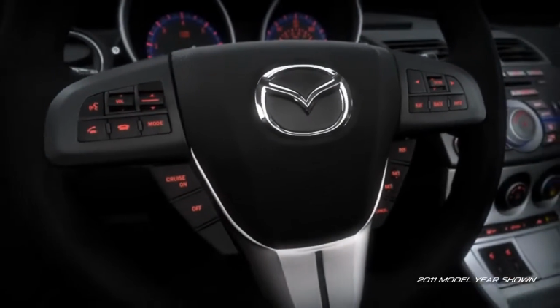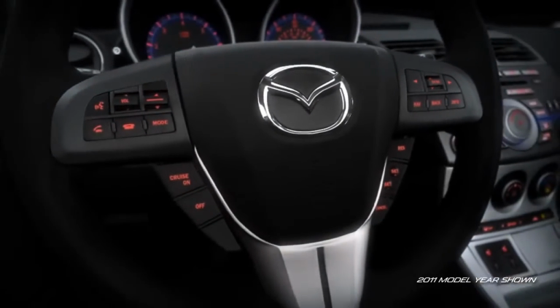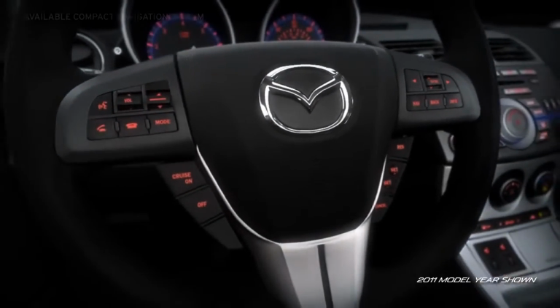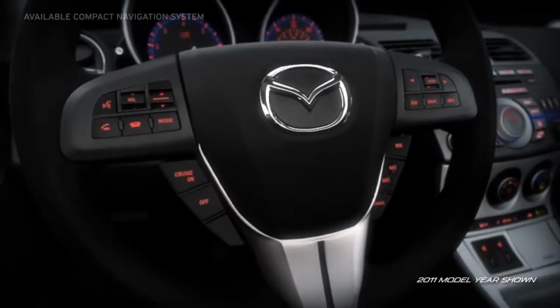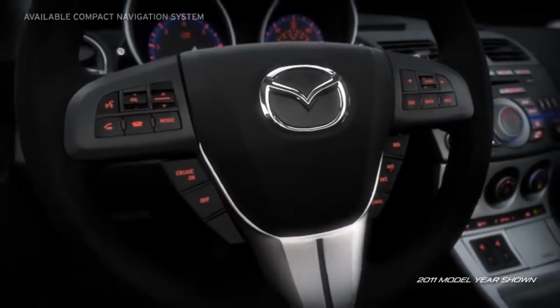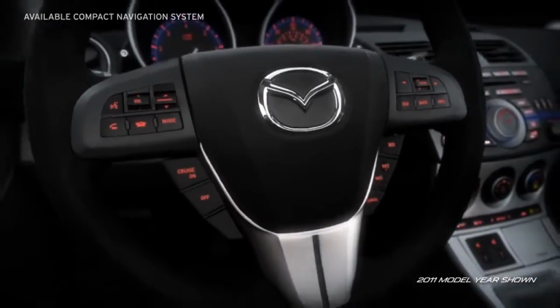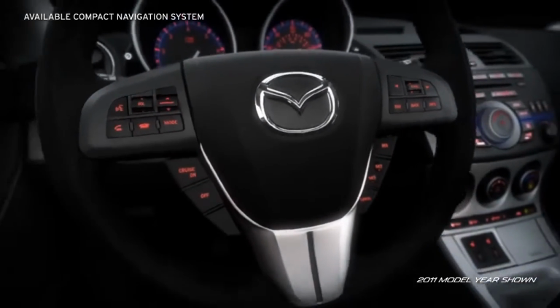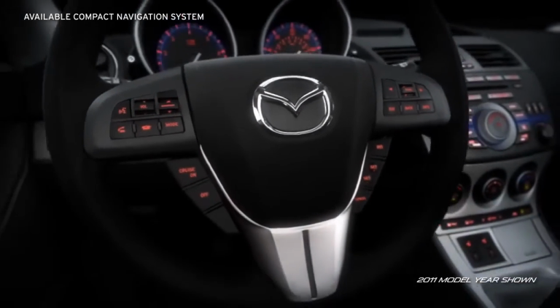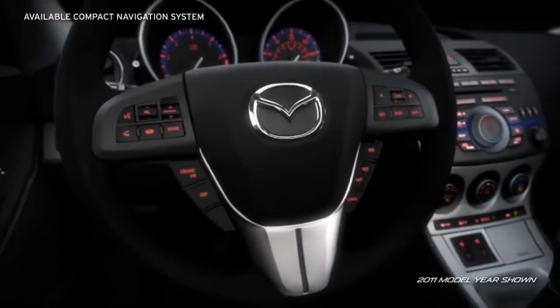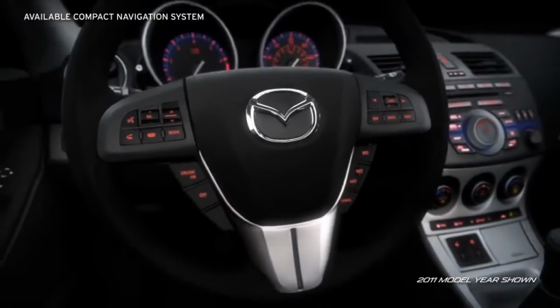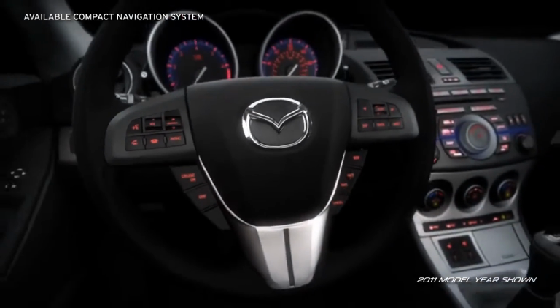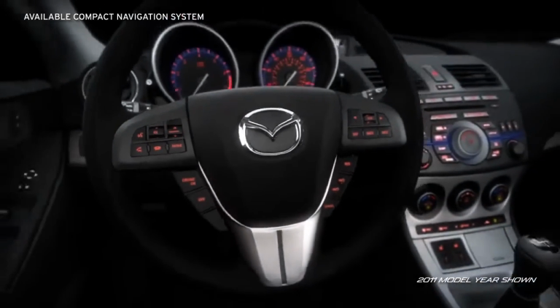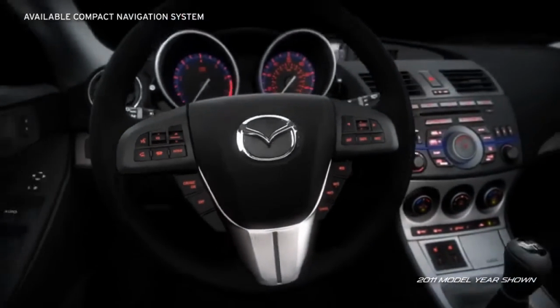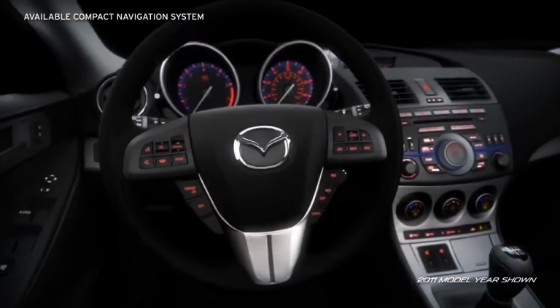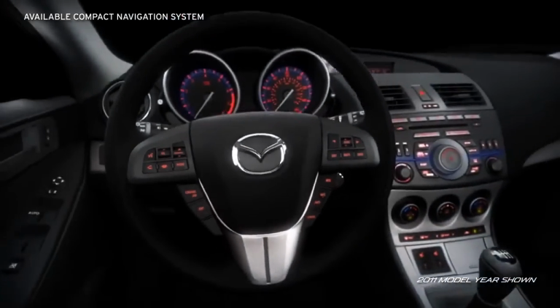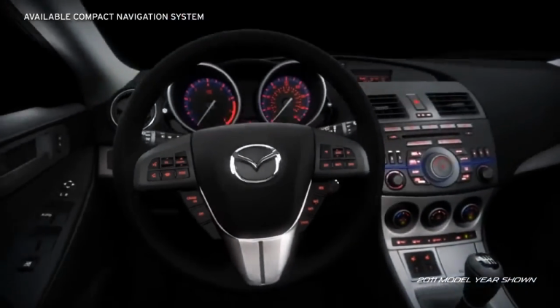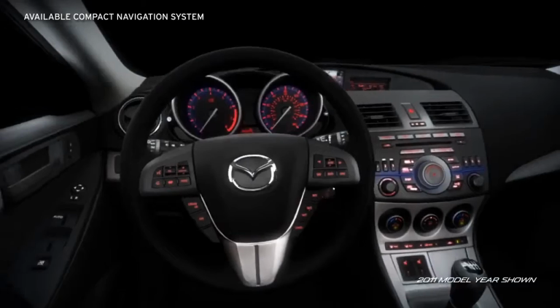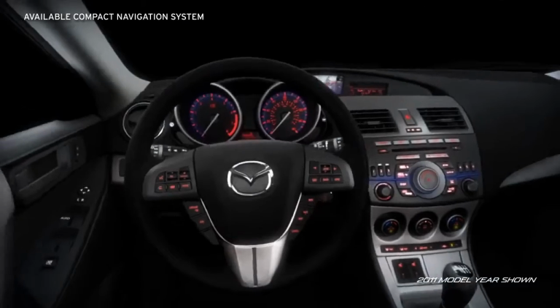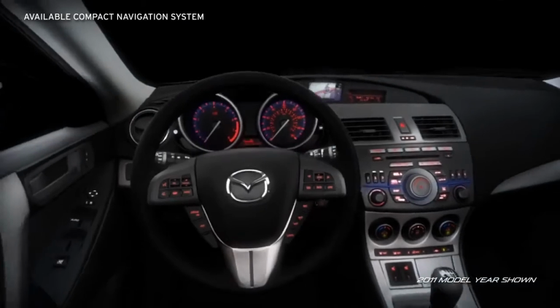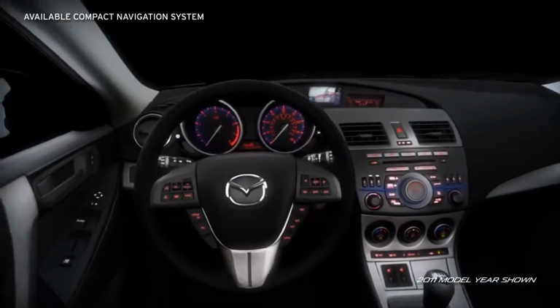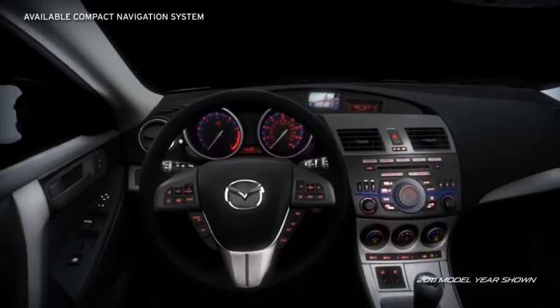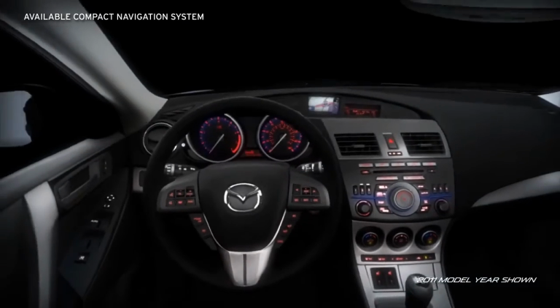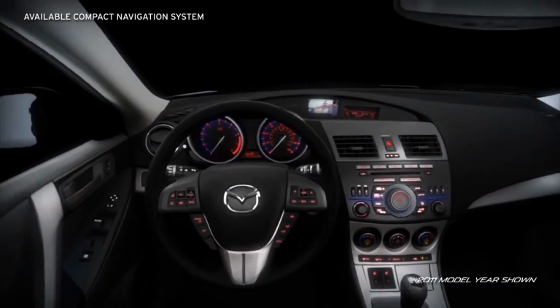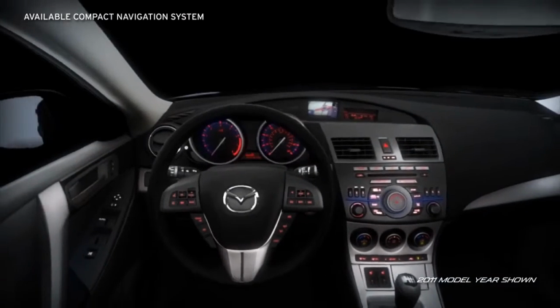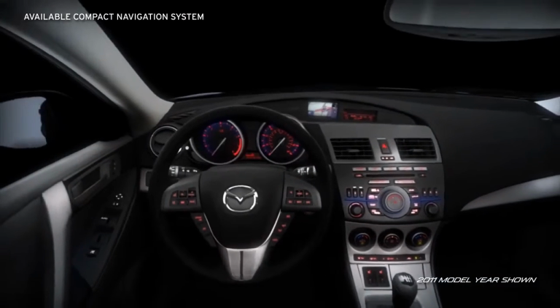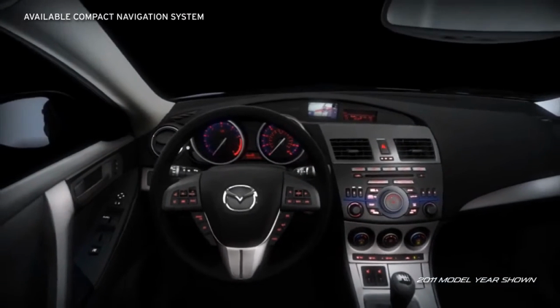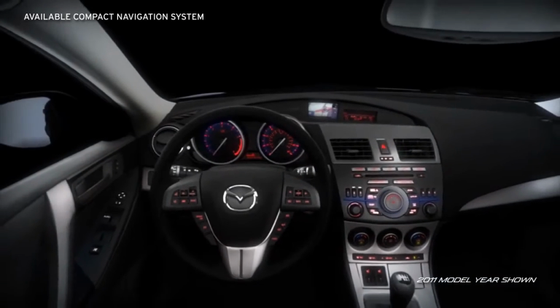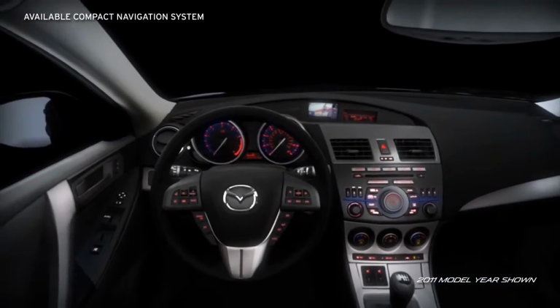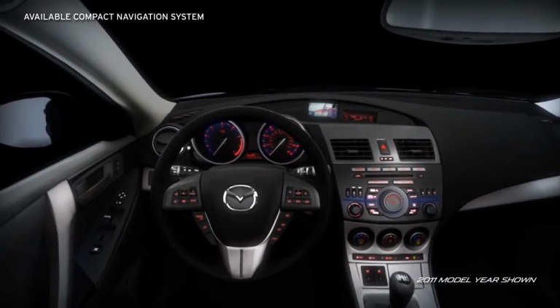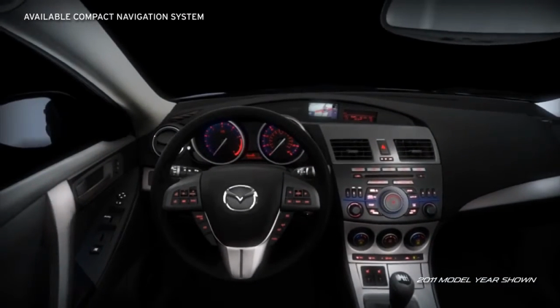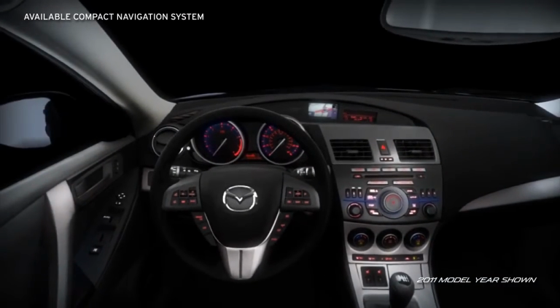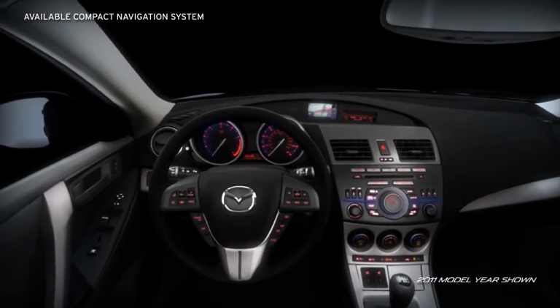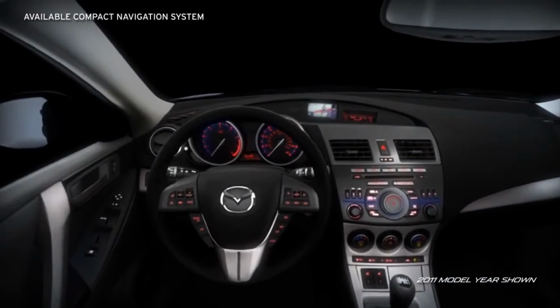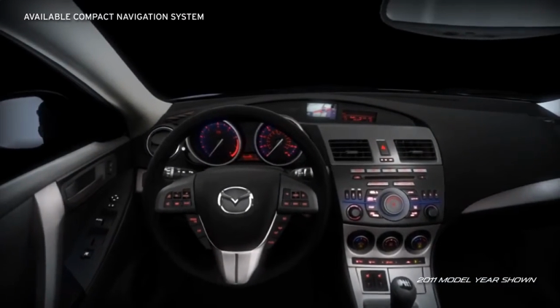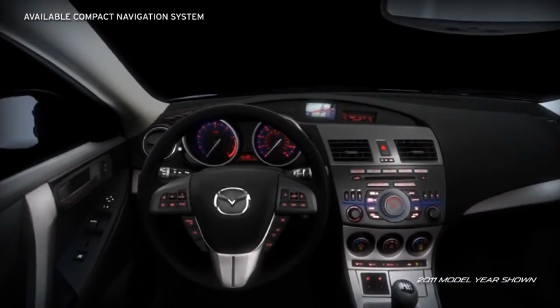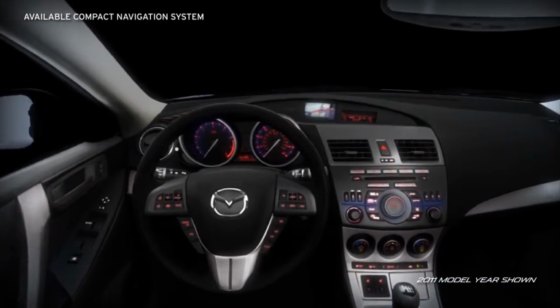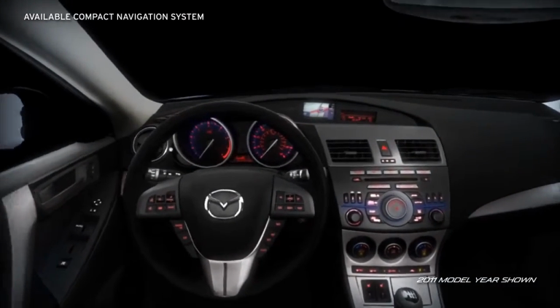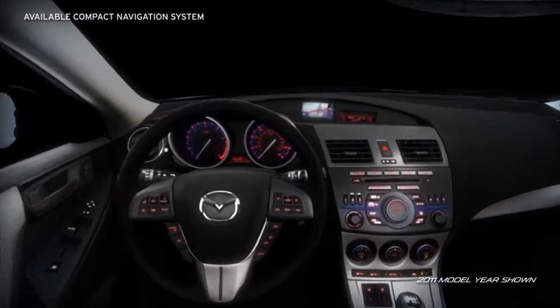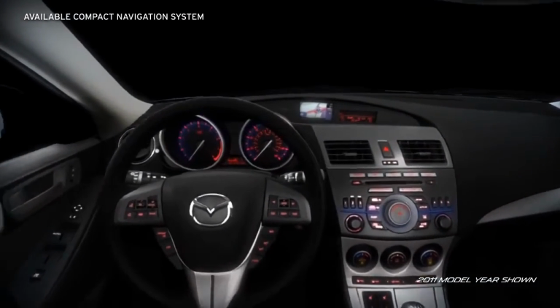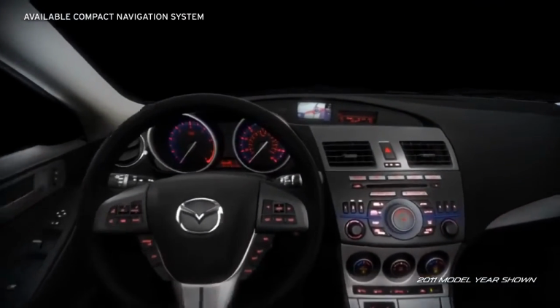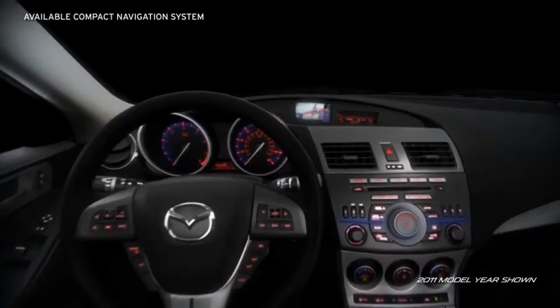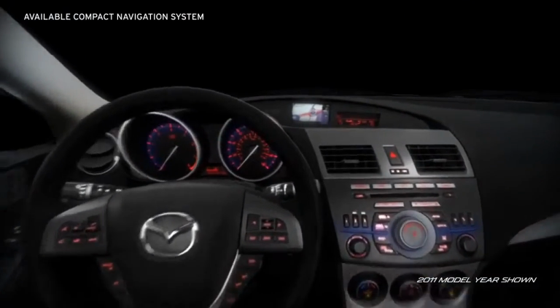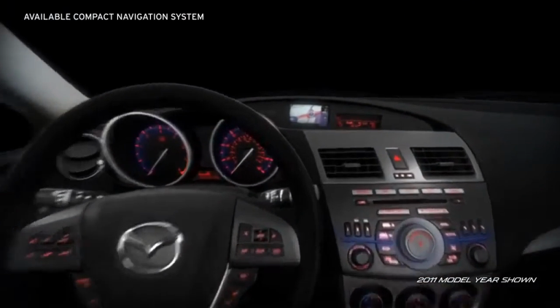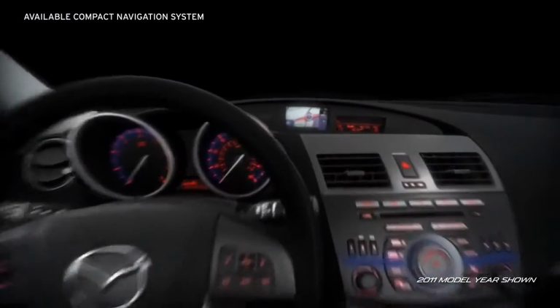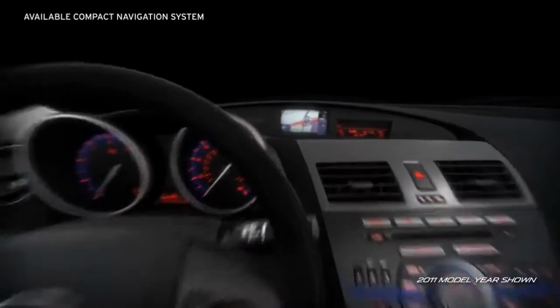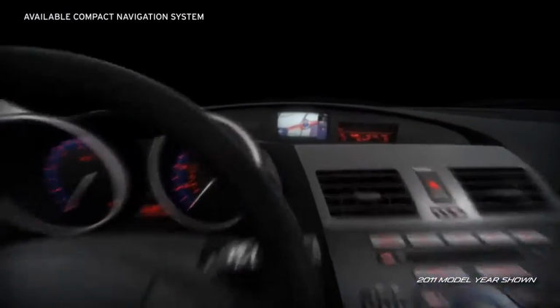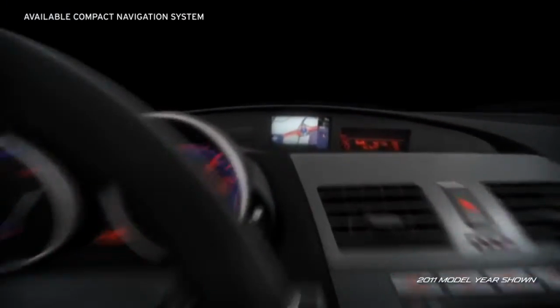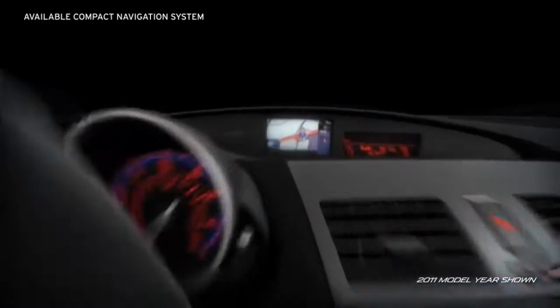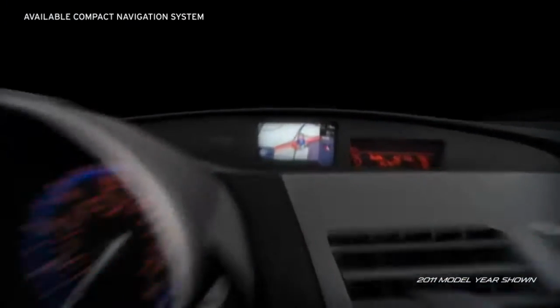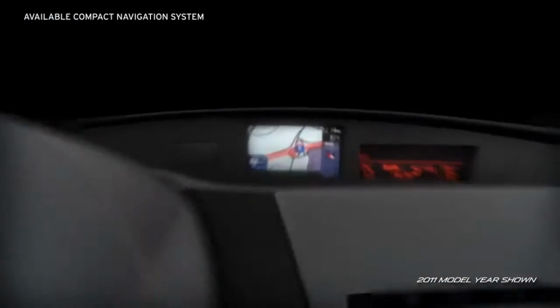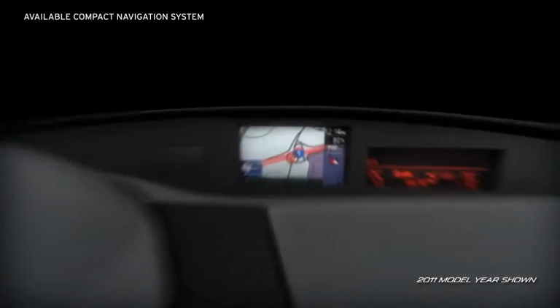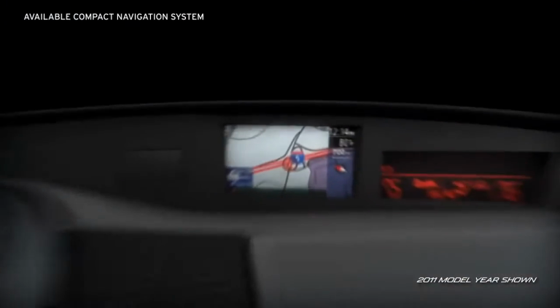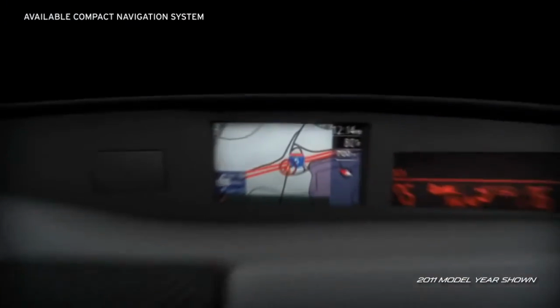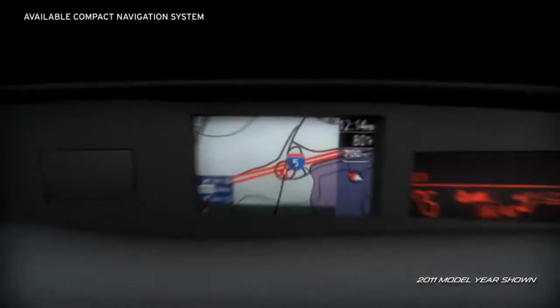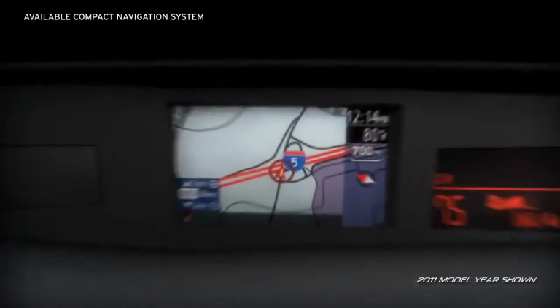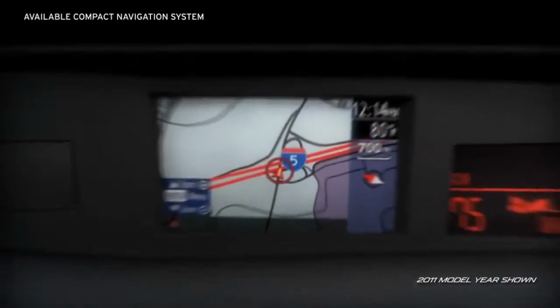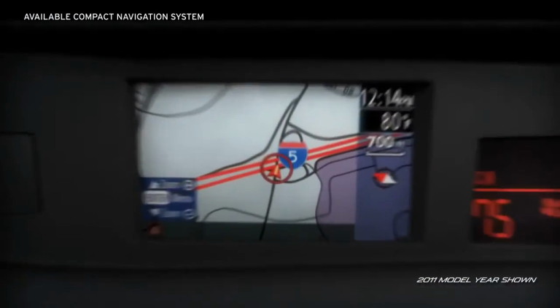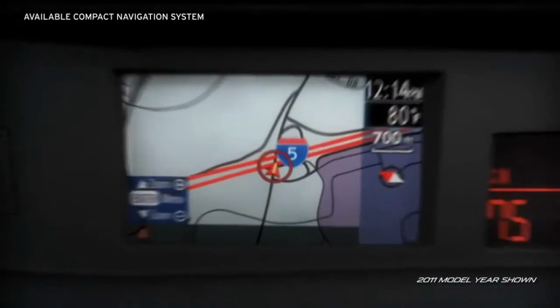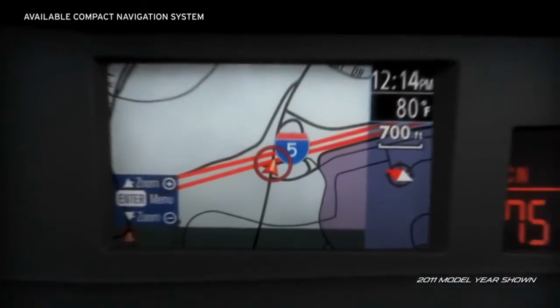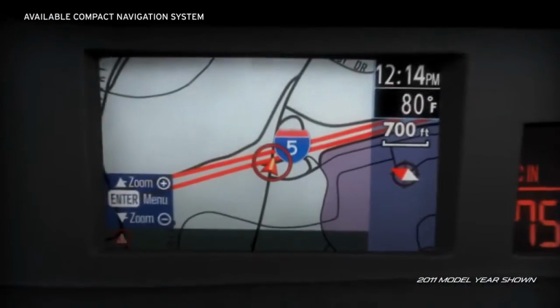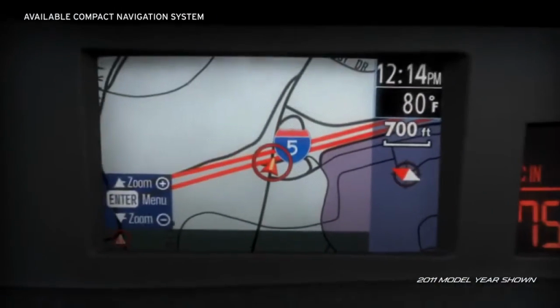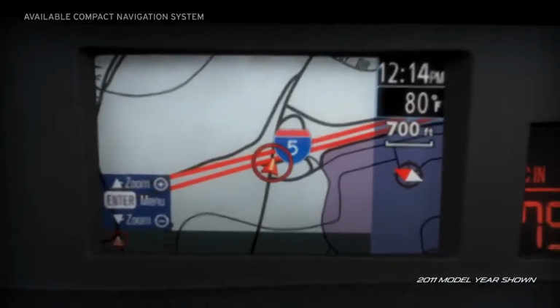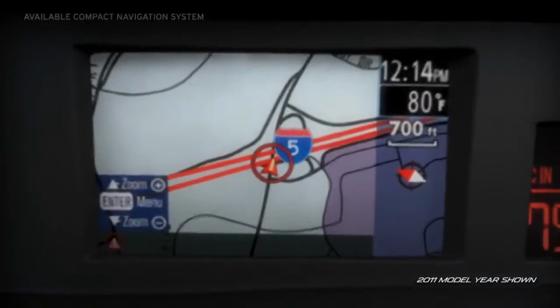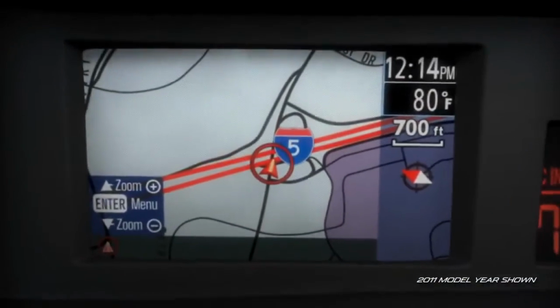The available compact navigation system with full-color display is placed near the driver's line of sight for a quick, easy read.